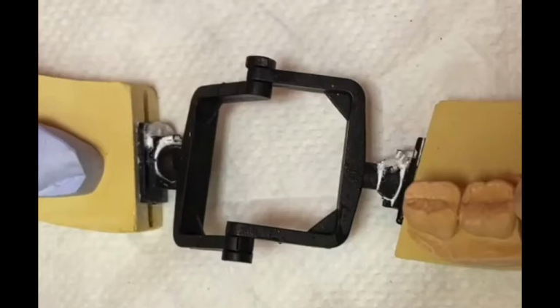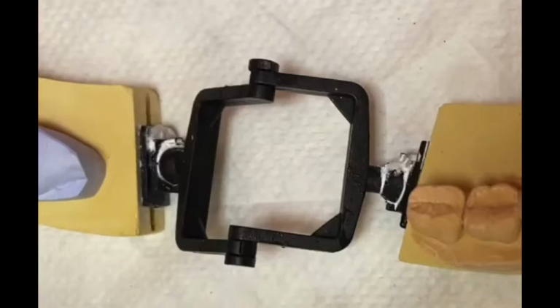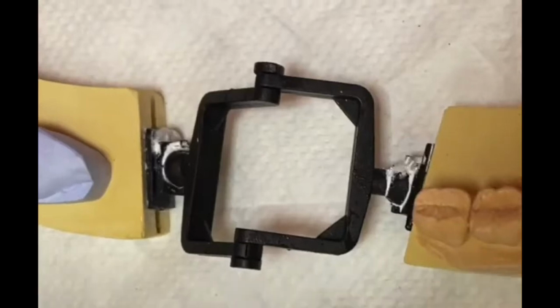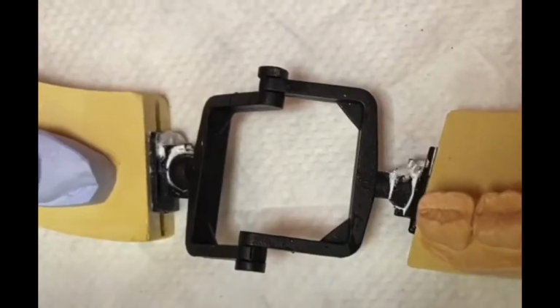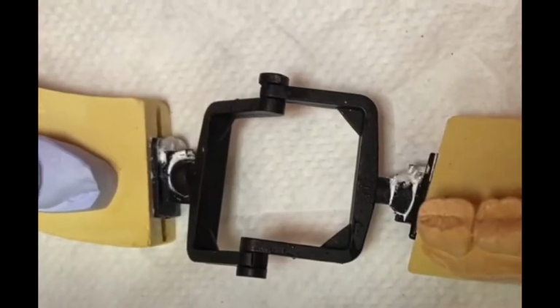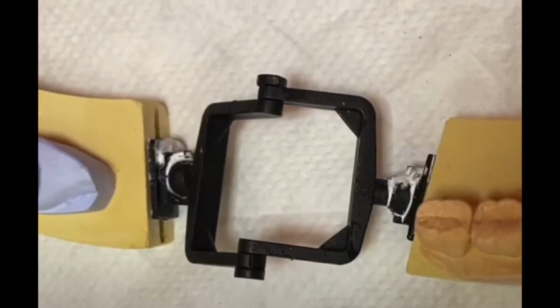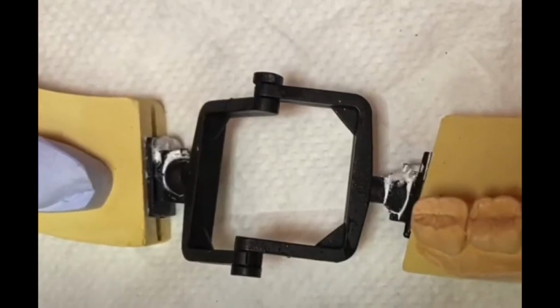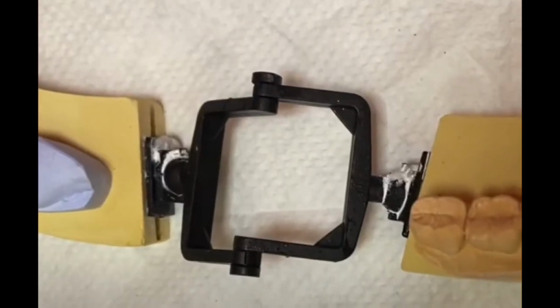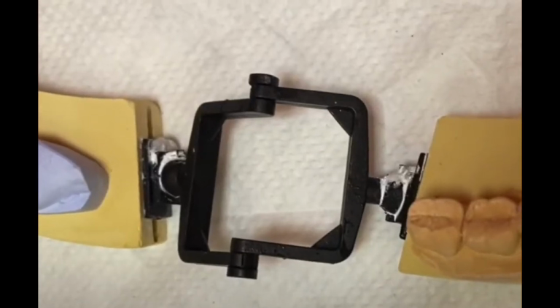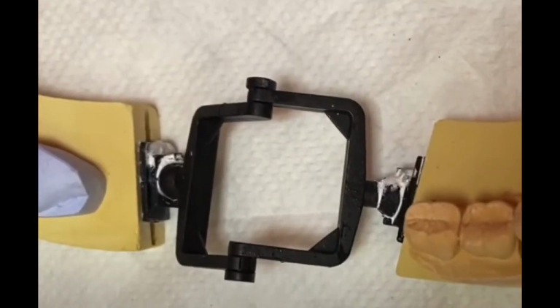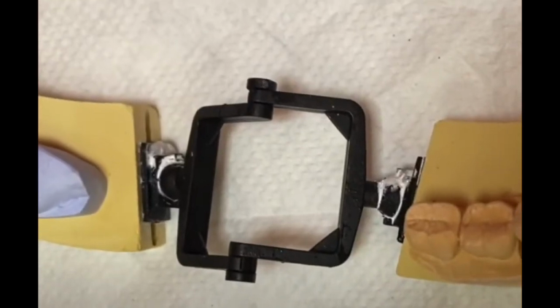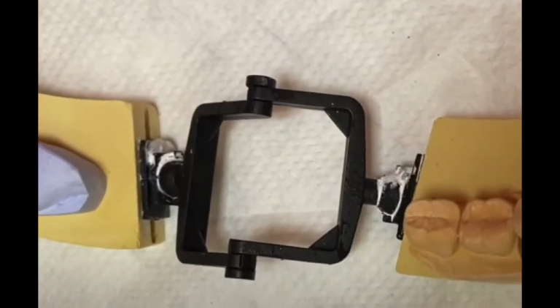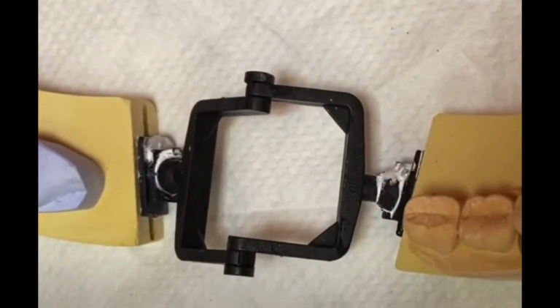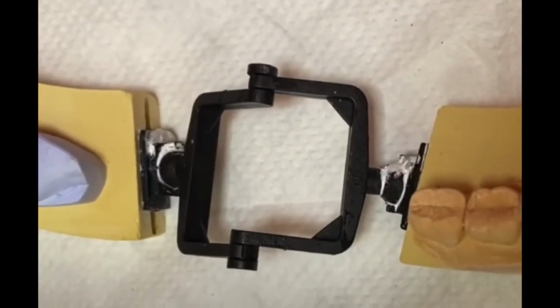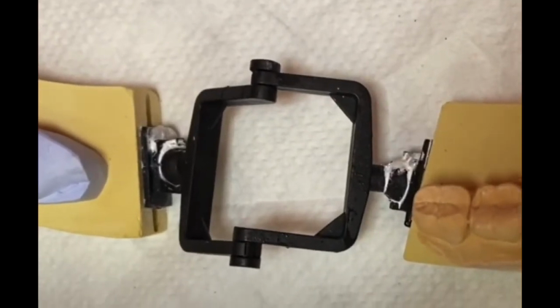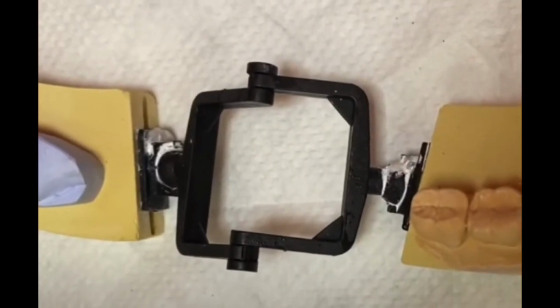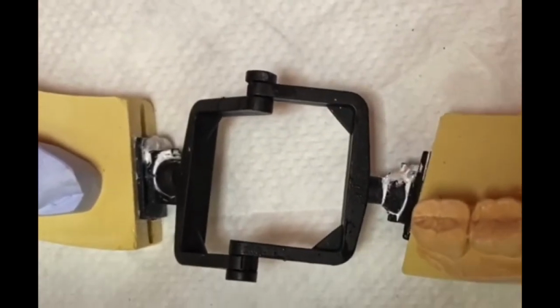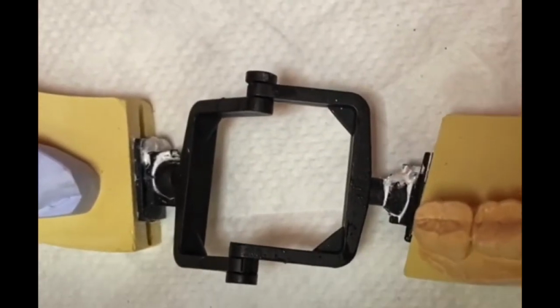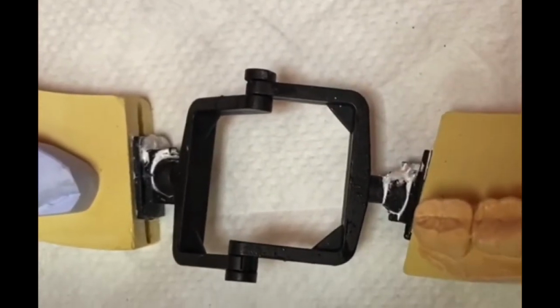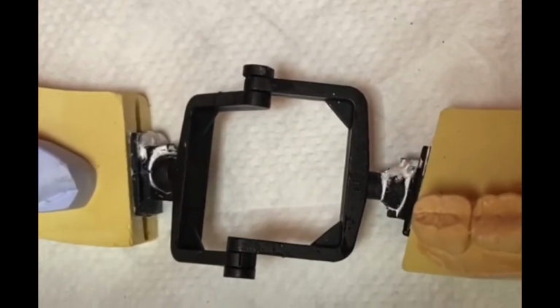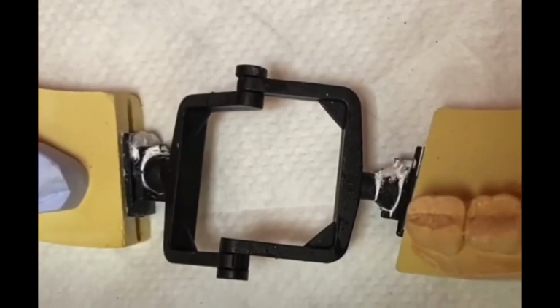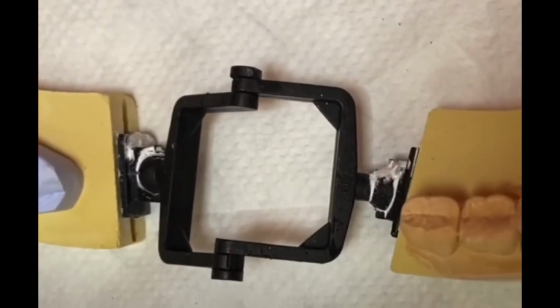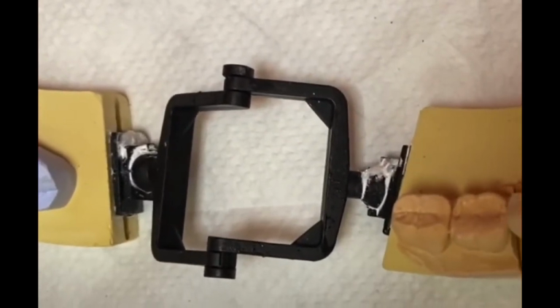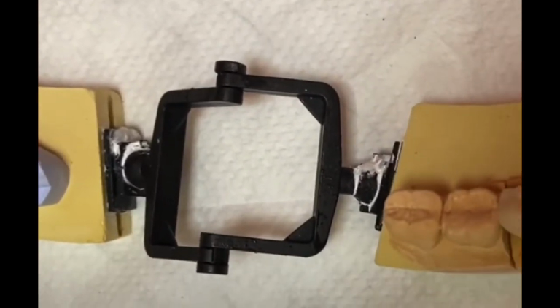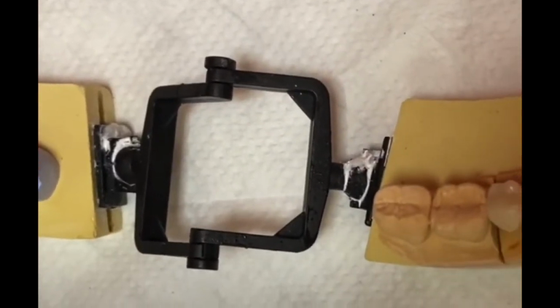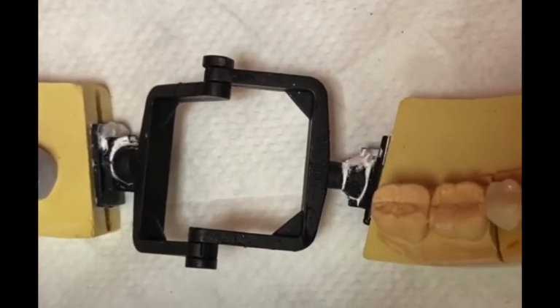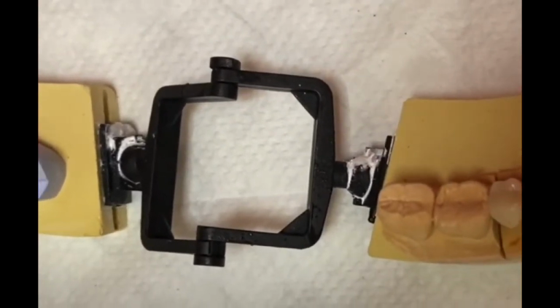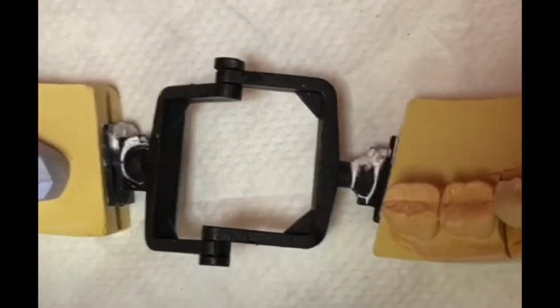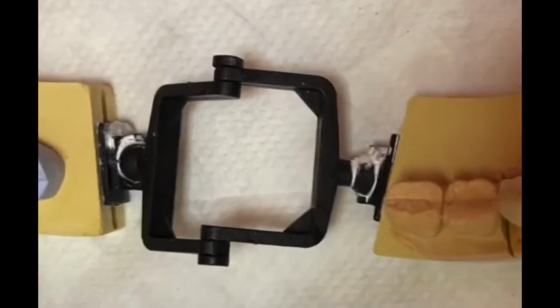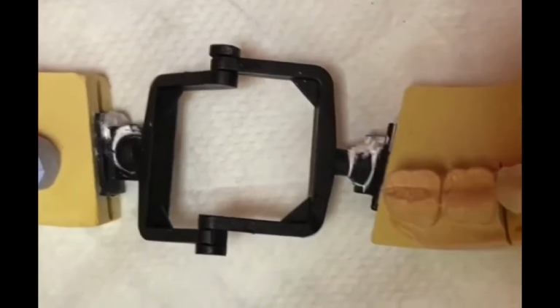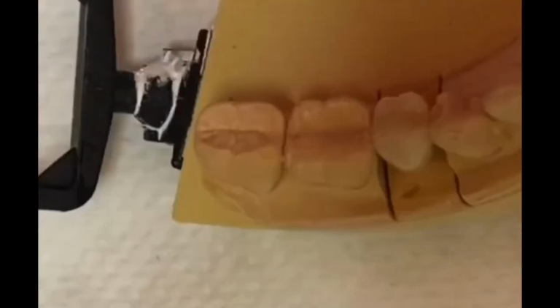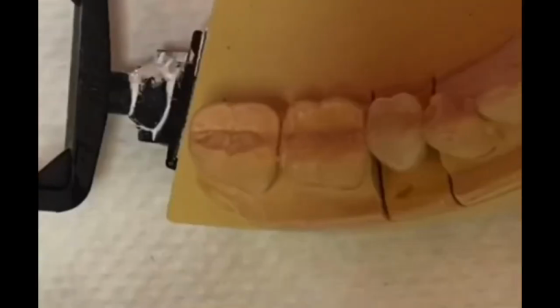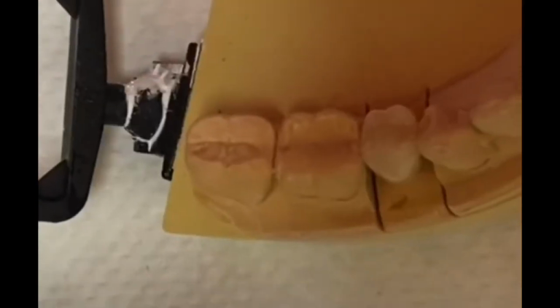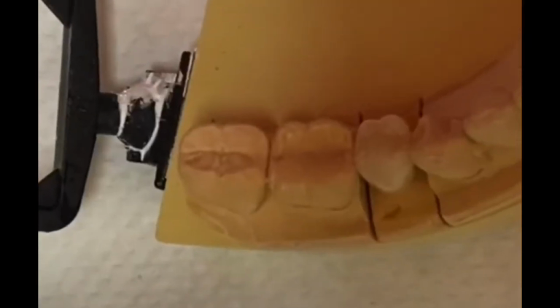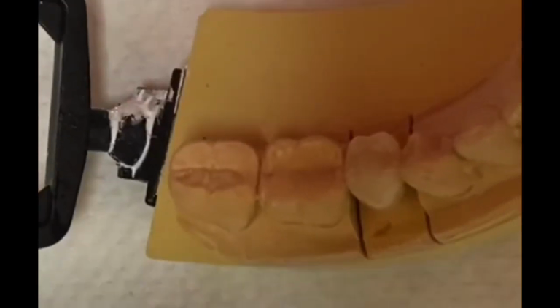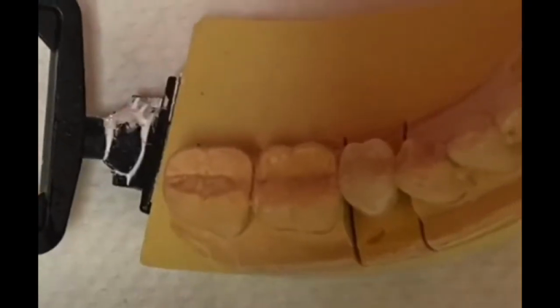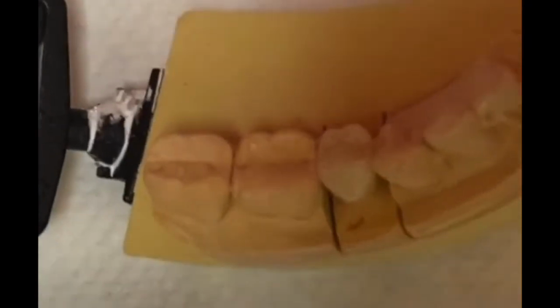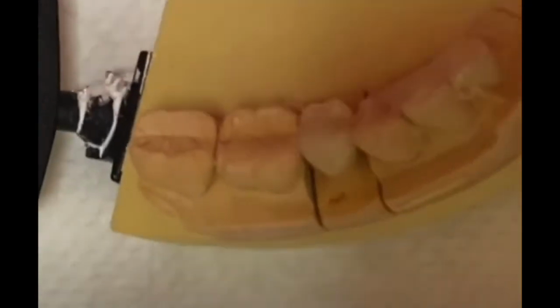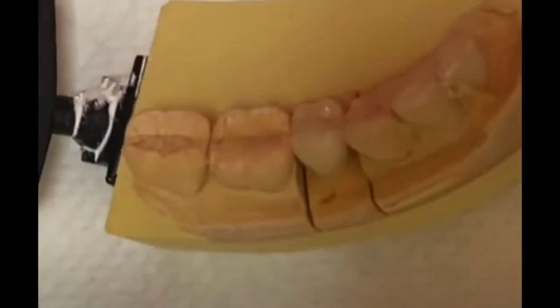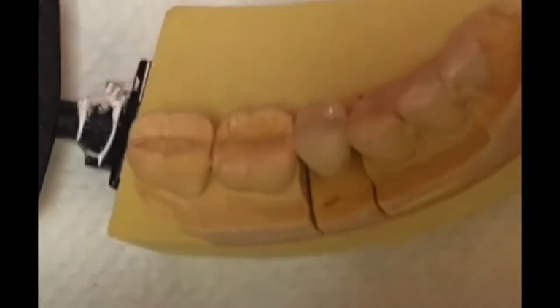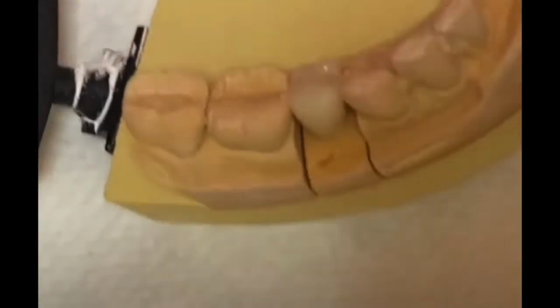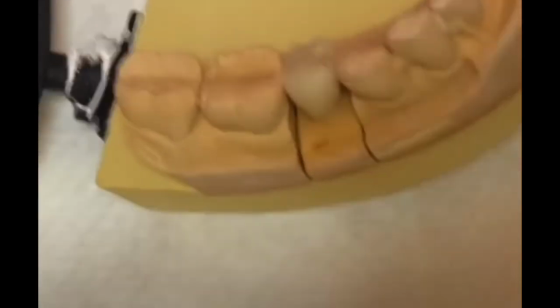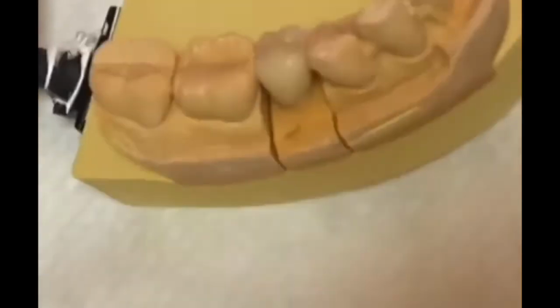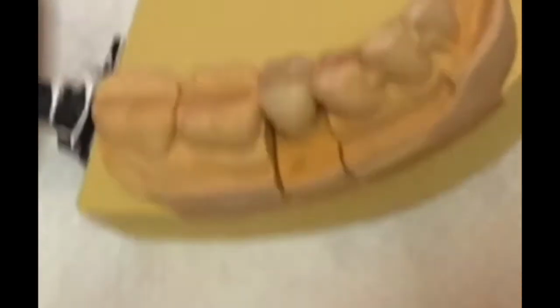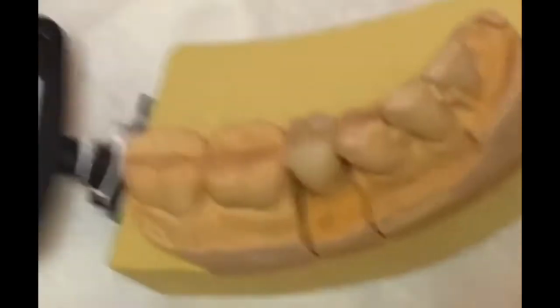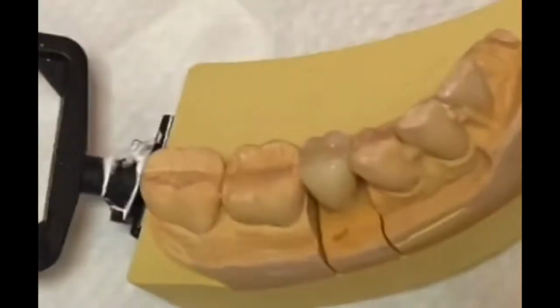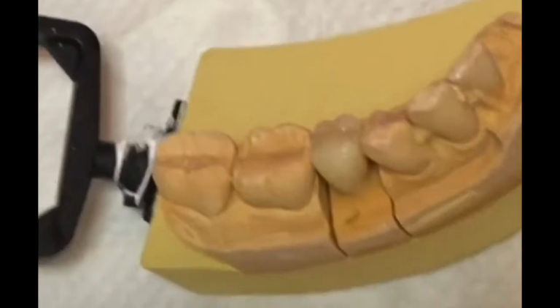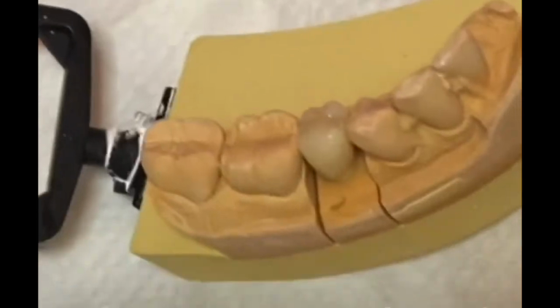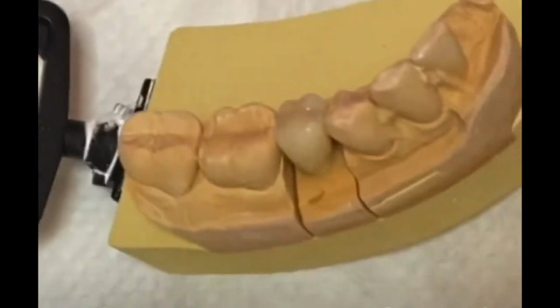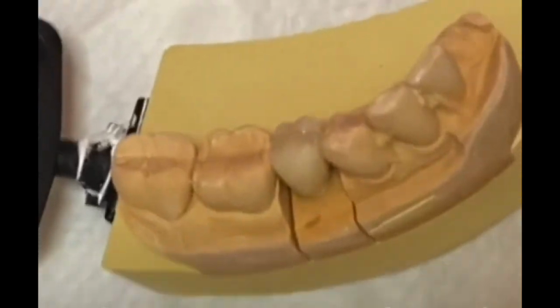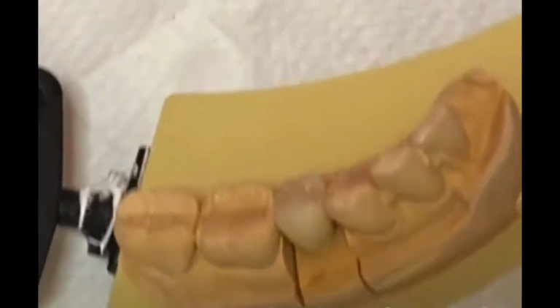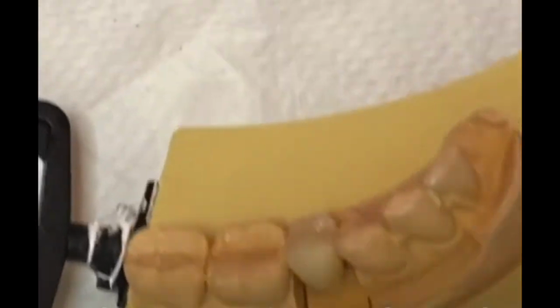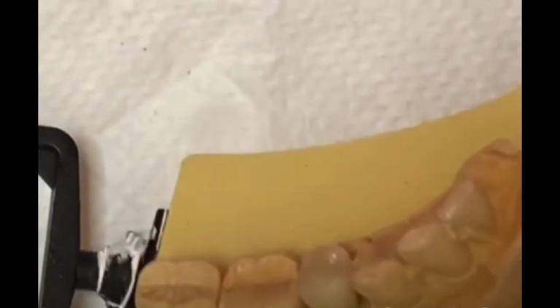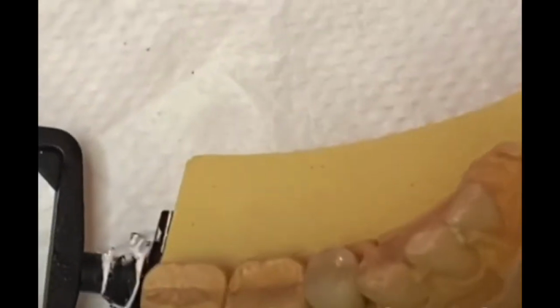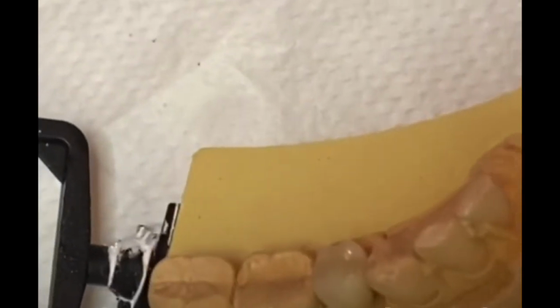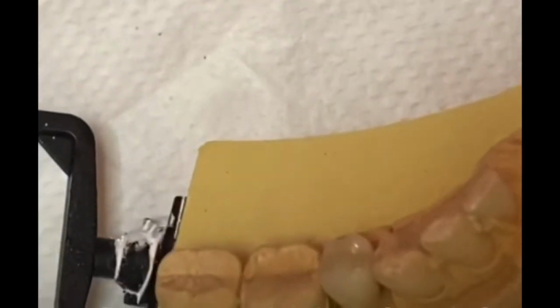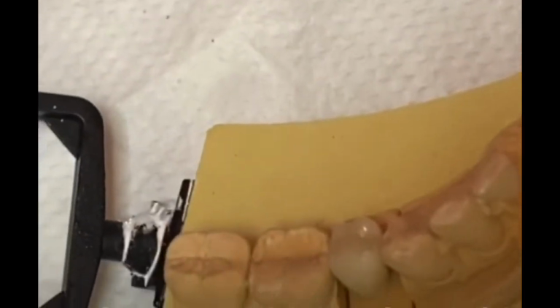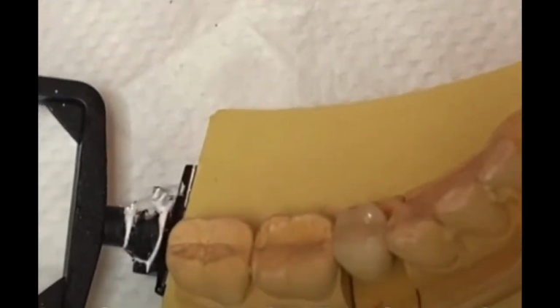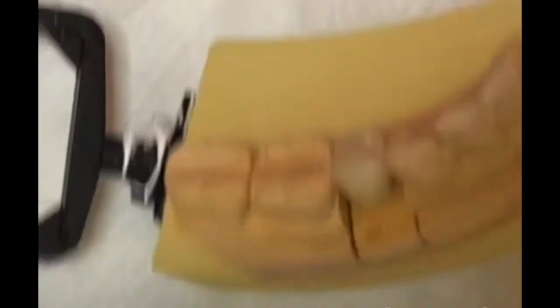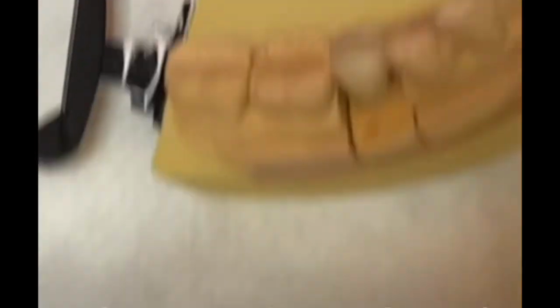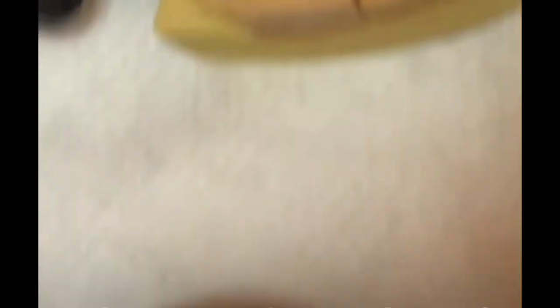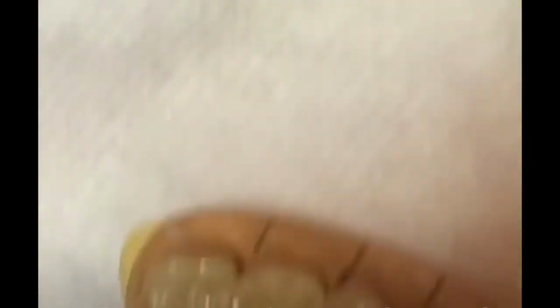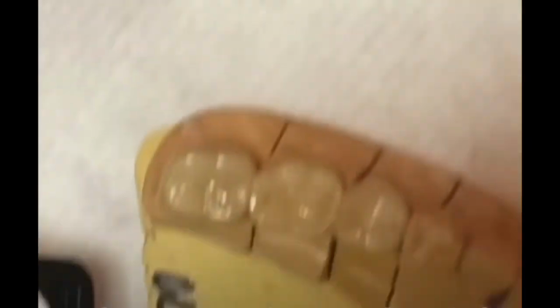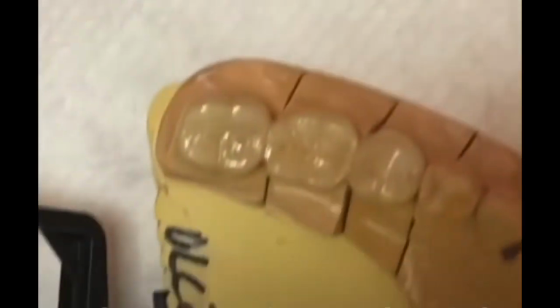Hello everyone, welcome back to my channel. Today, I just want to educate the patient on what a tooth is and what a crown is.